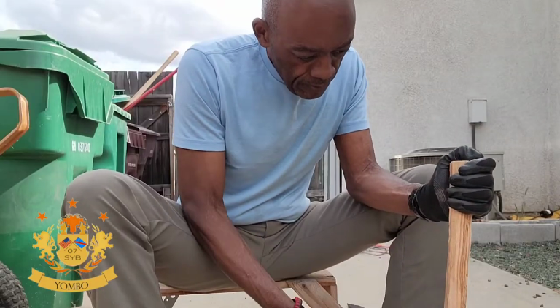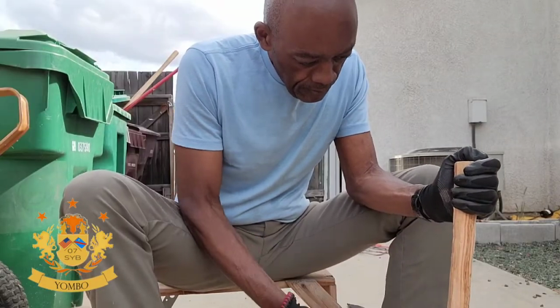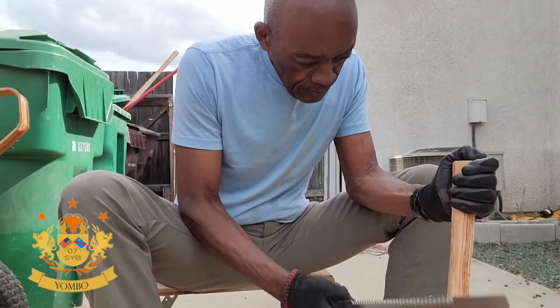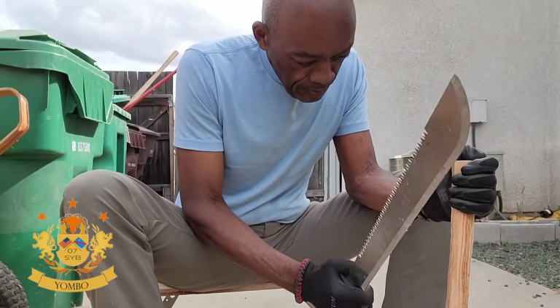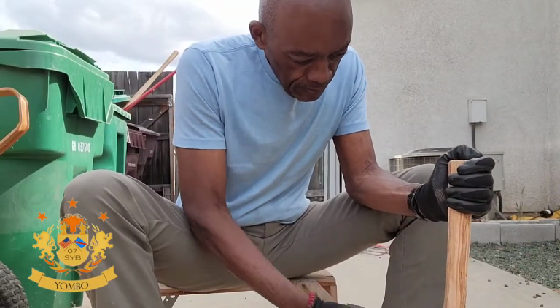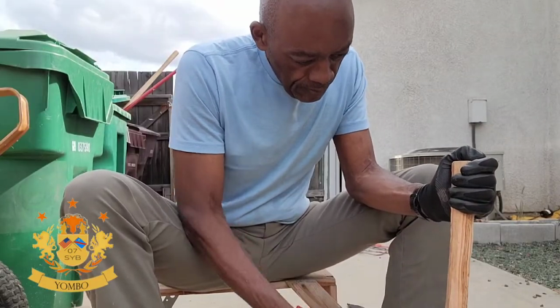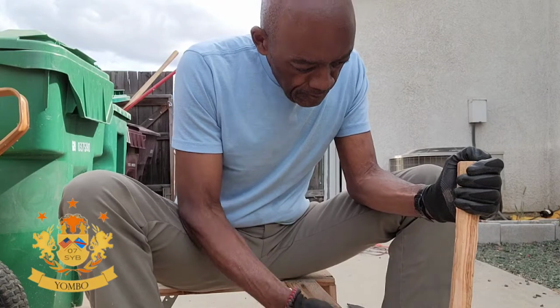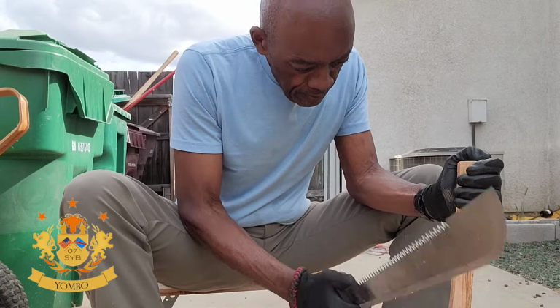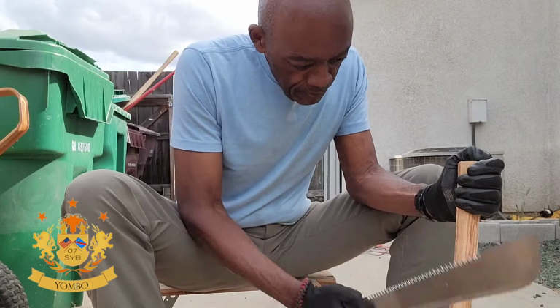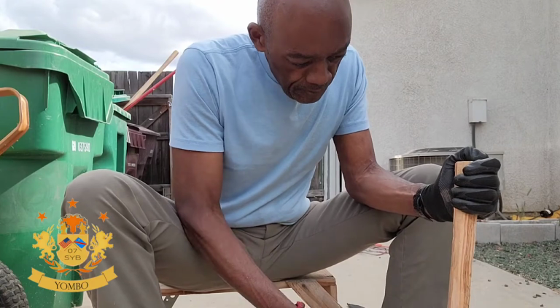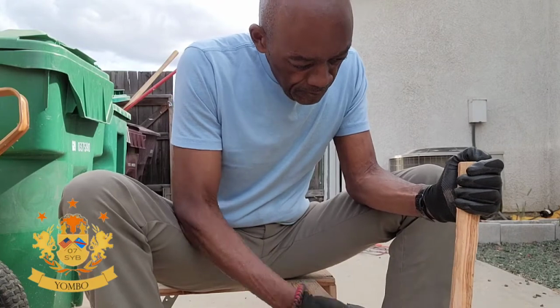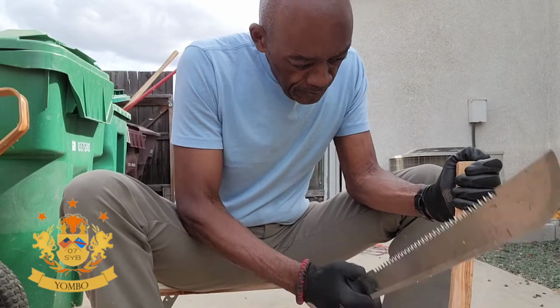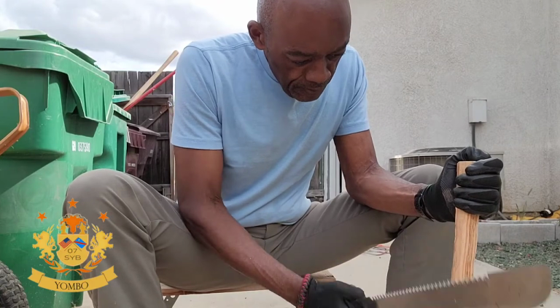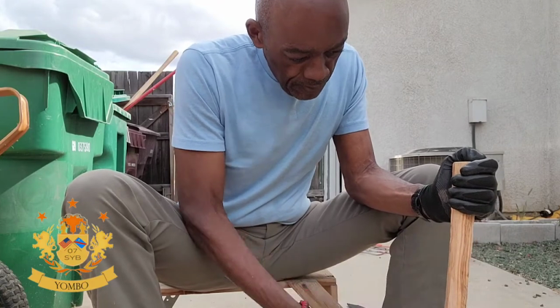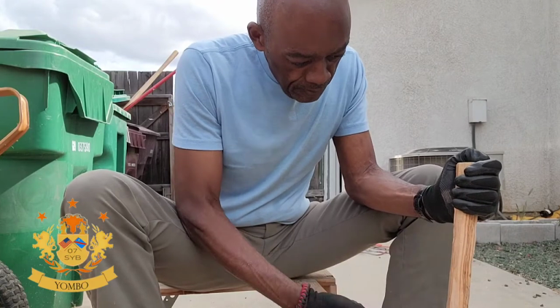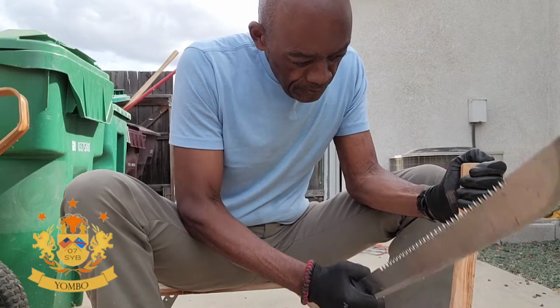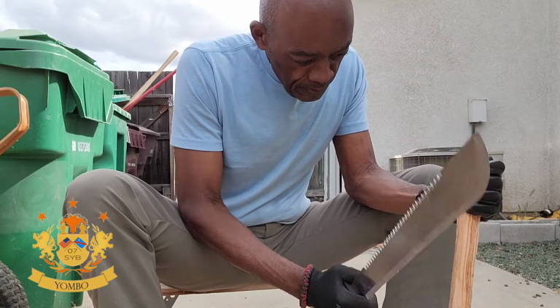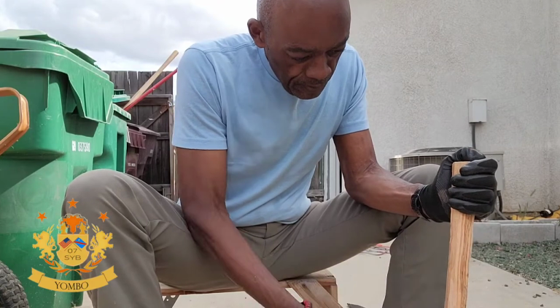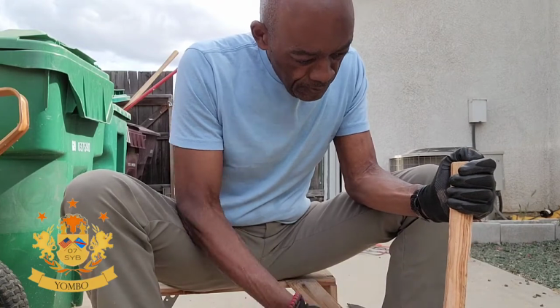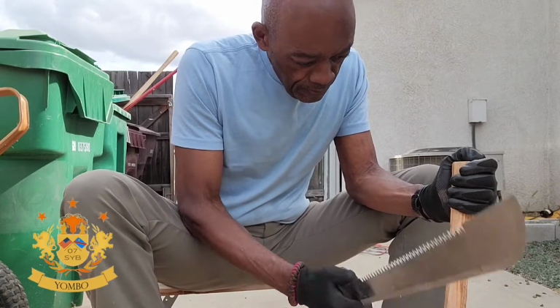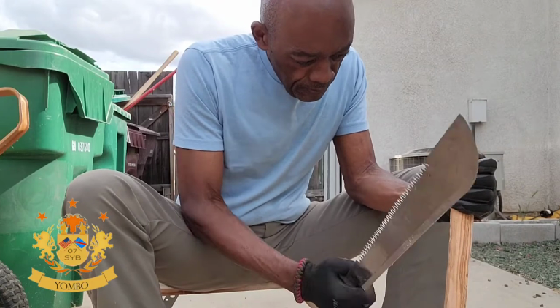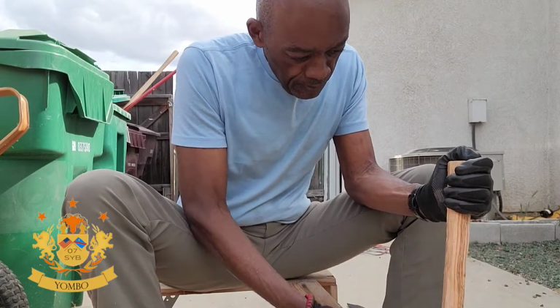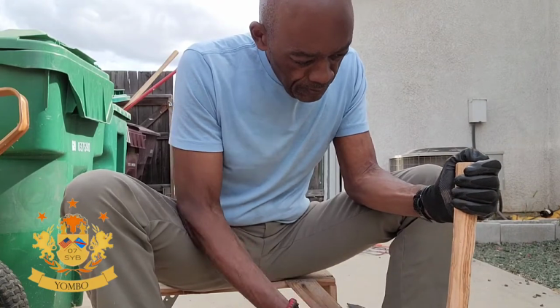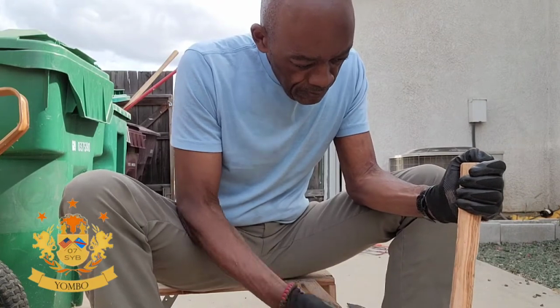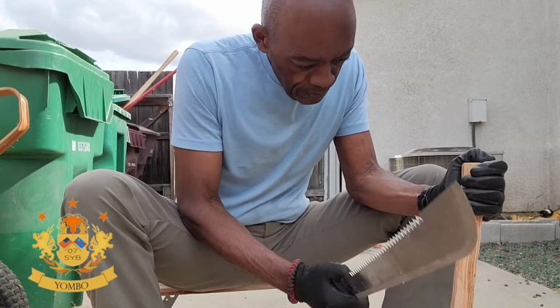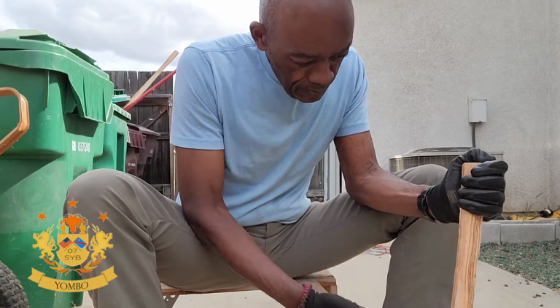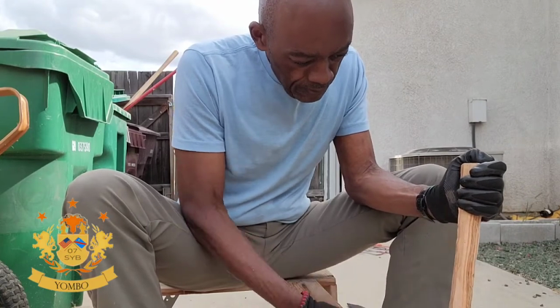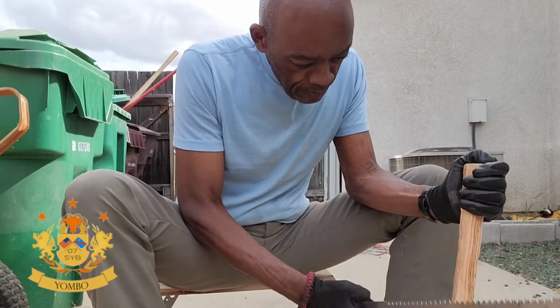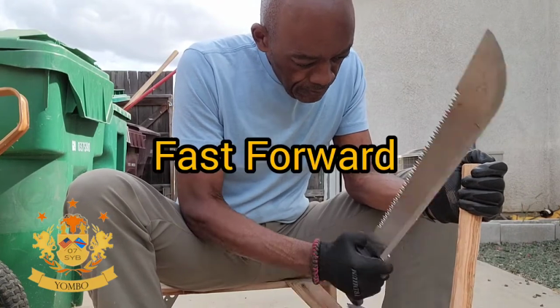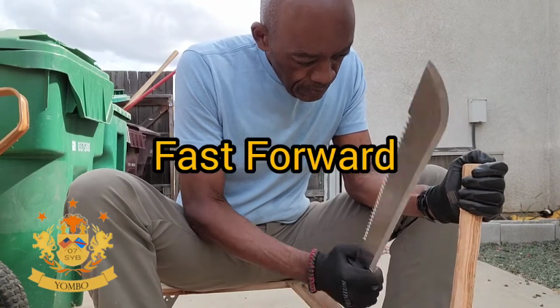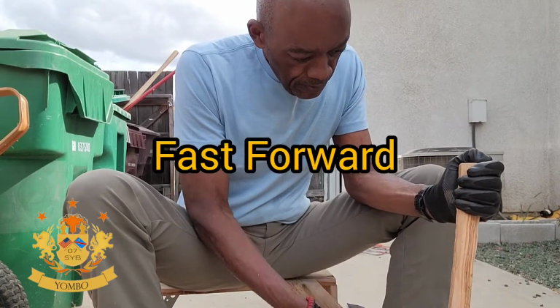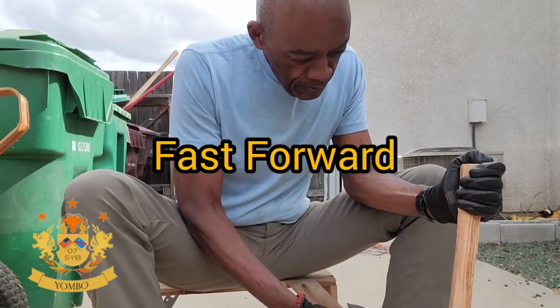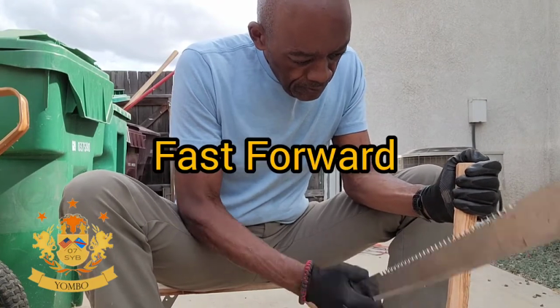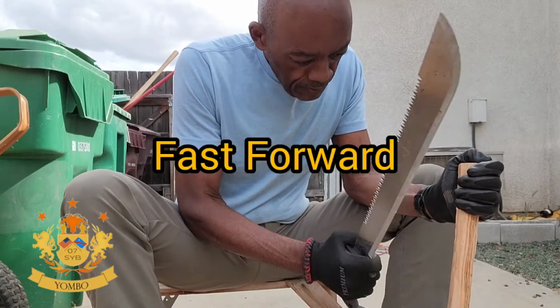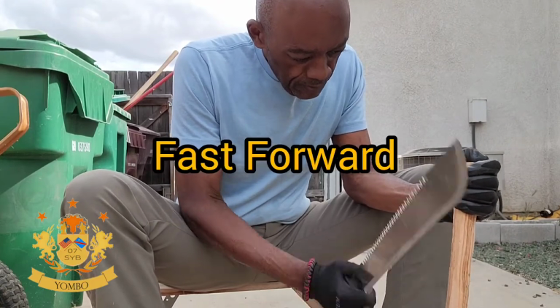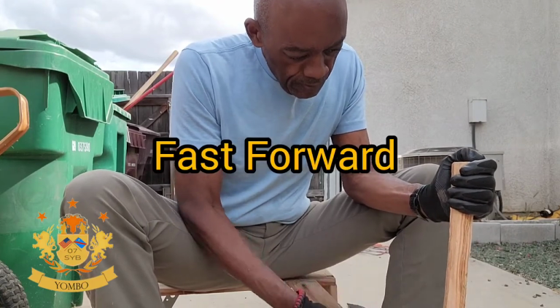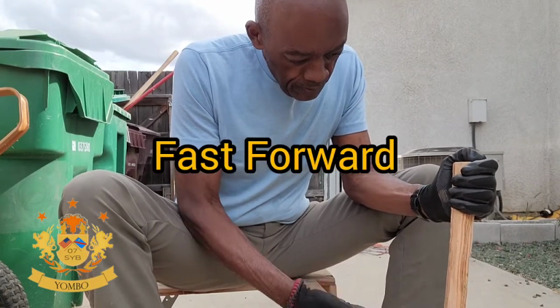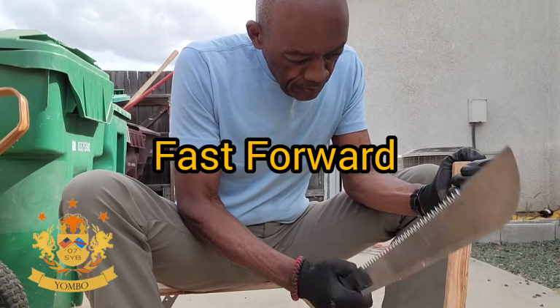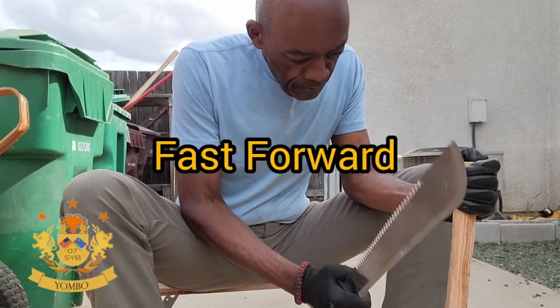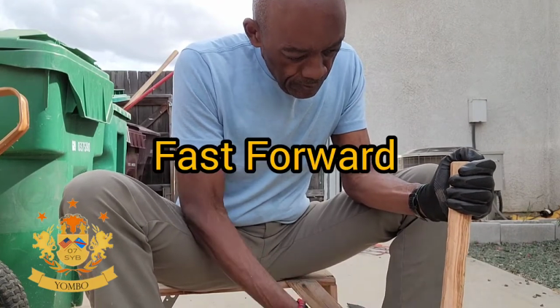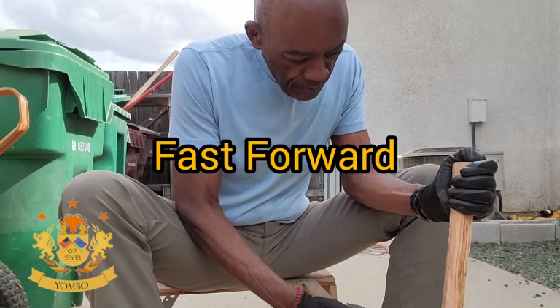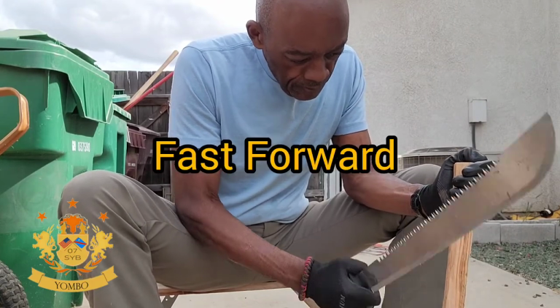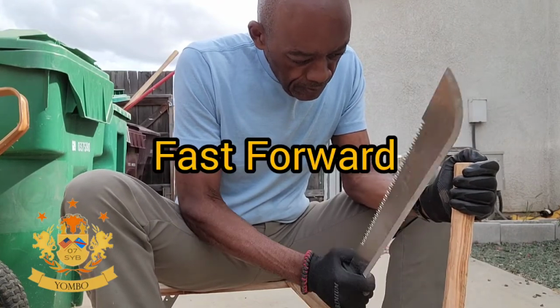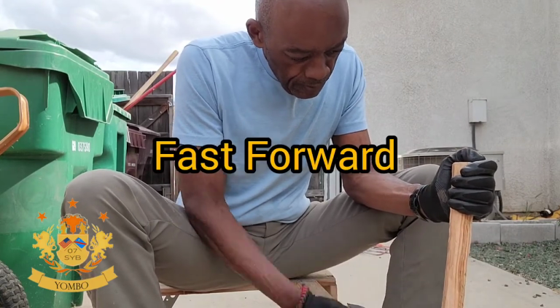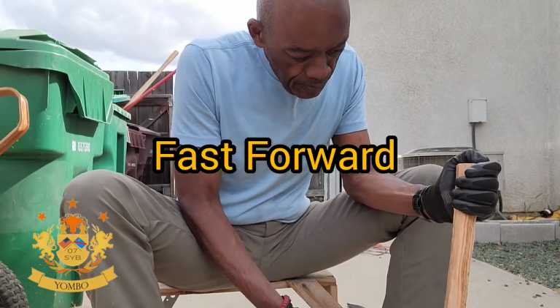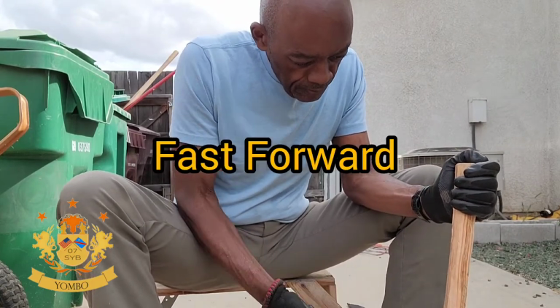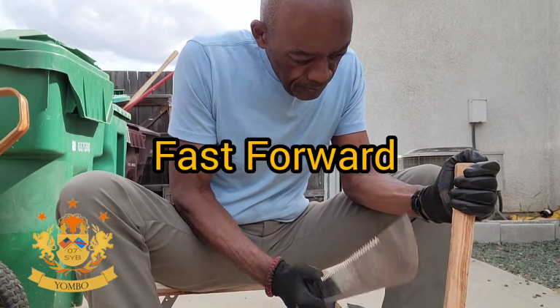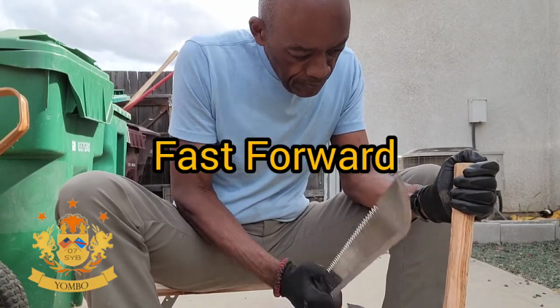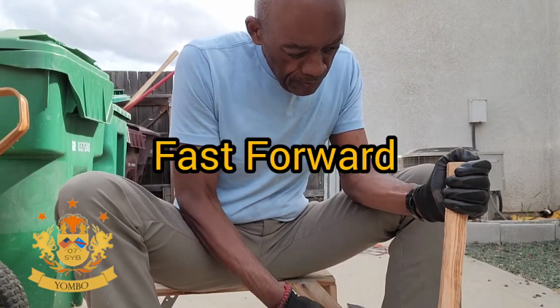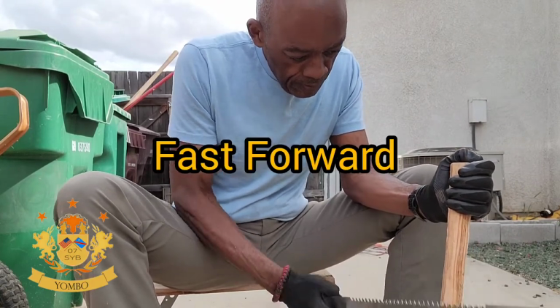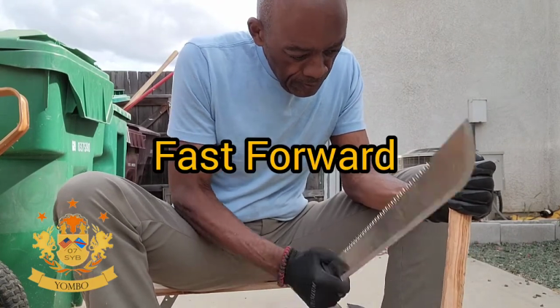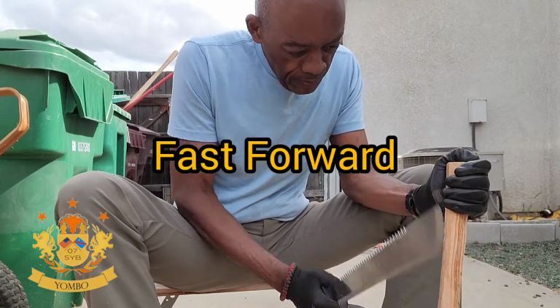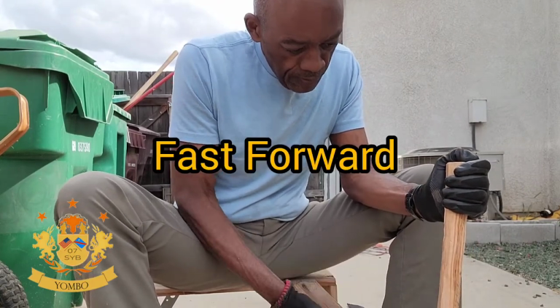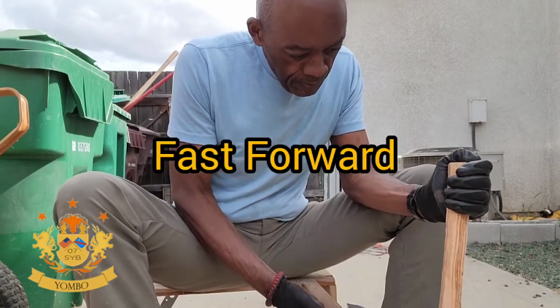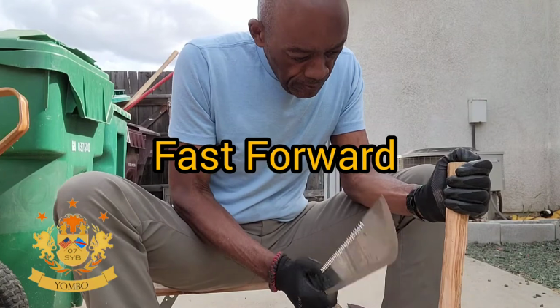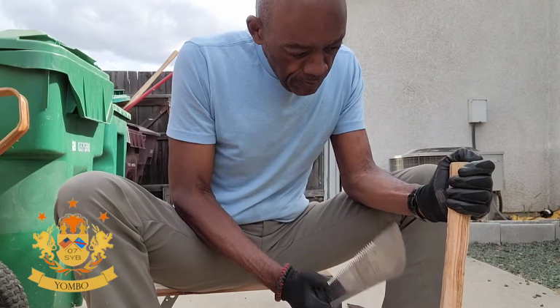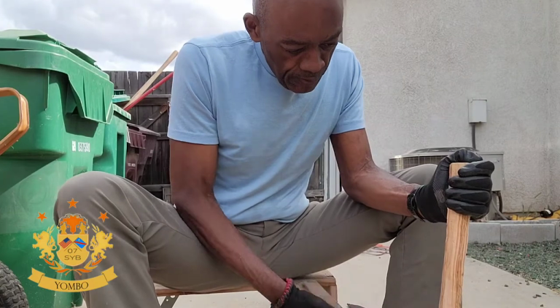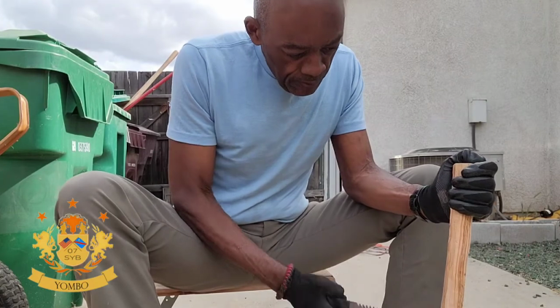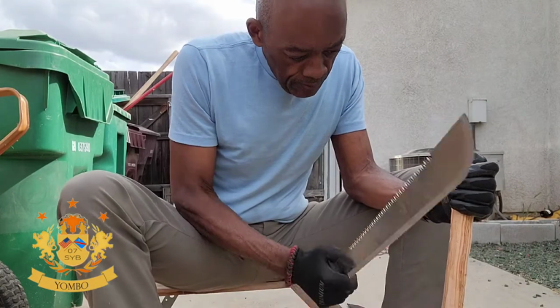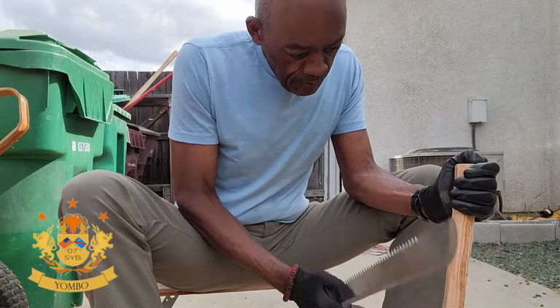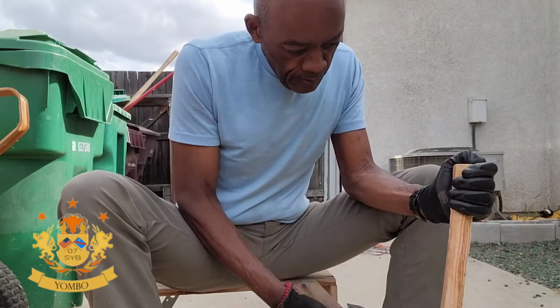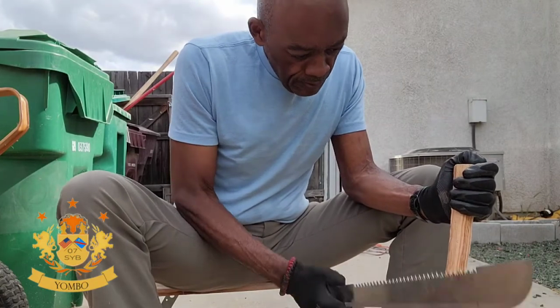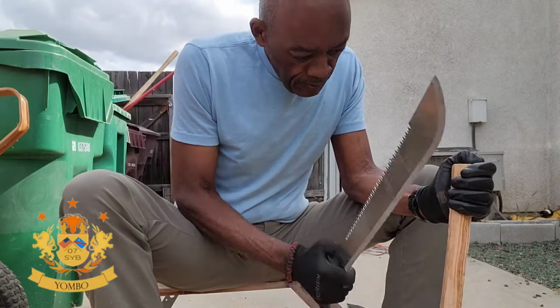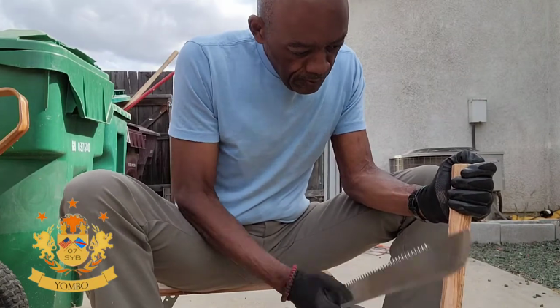I cut a piece of it, about probably two or three feet, so I kind of moved forward so you guys can see it.